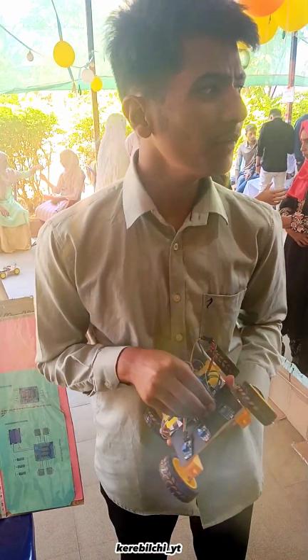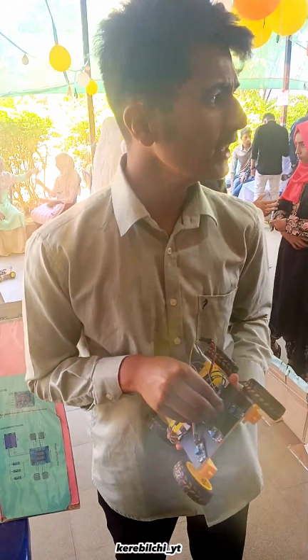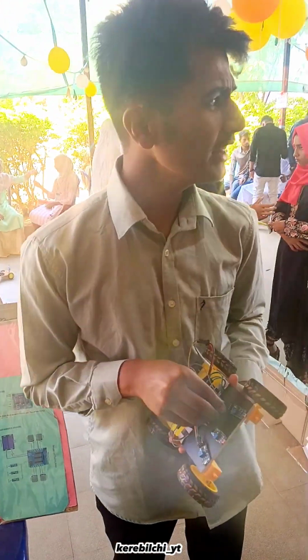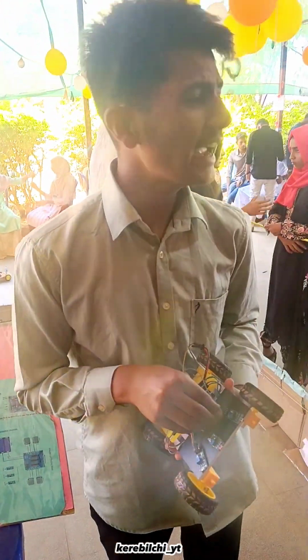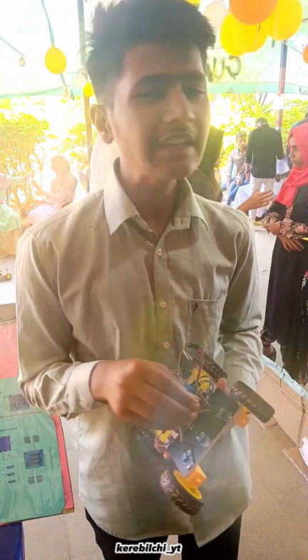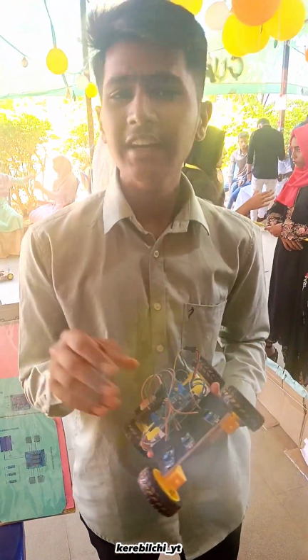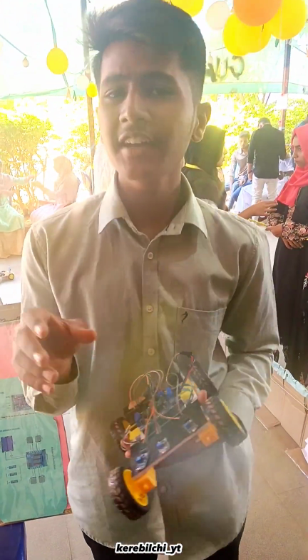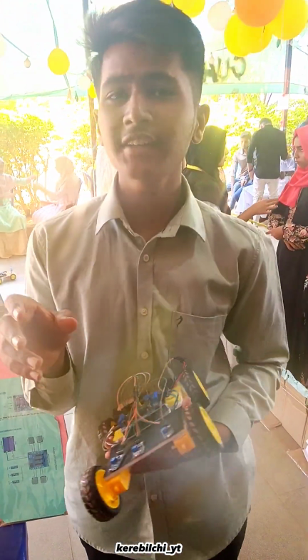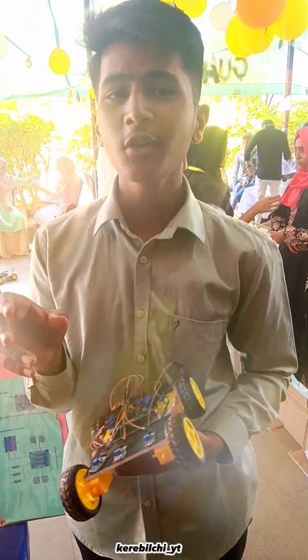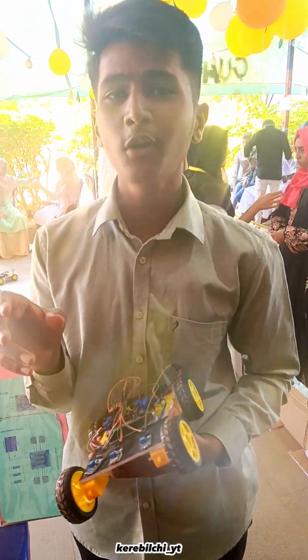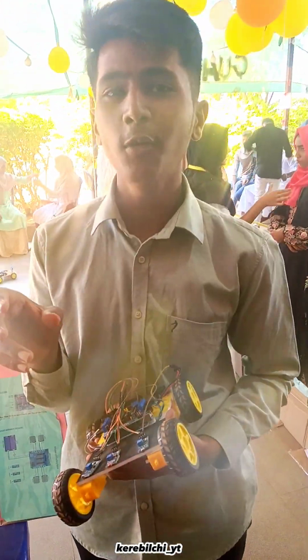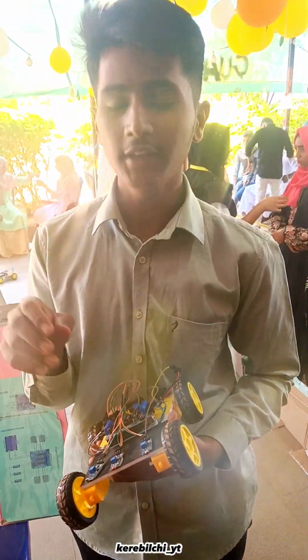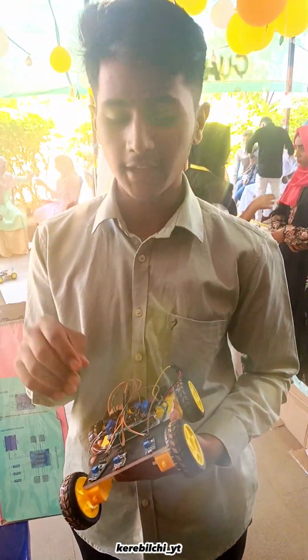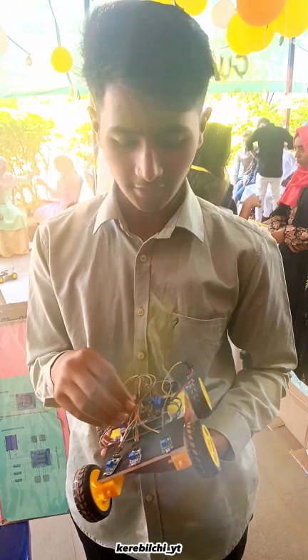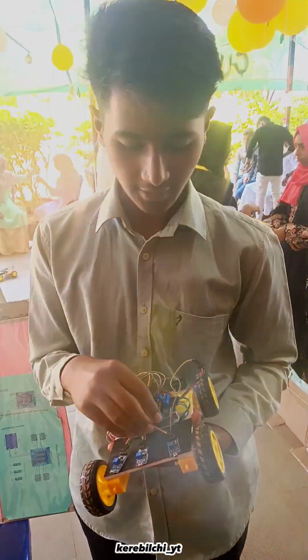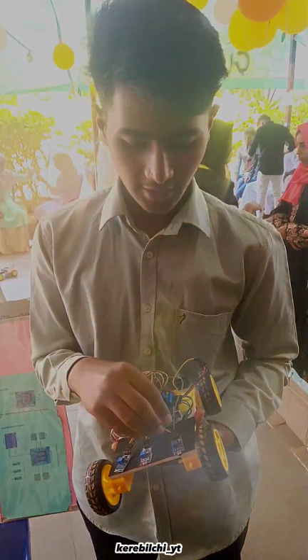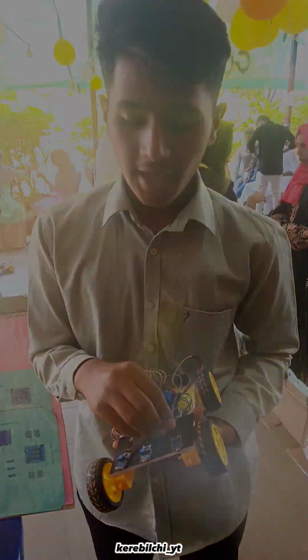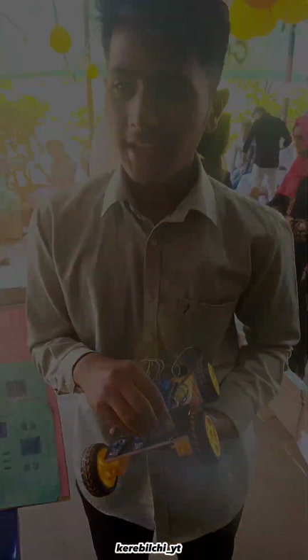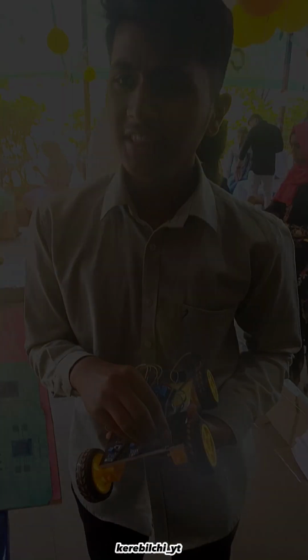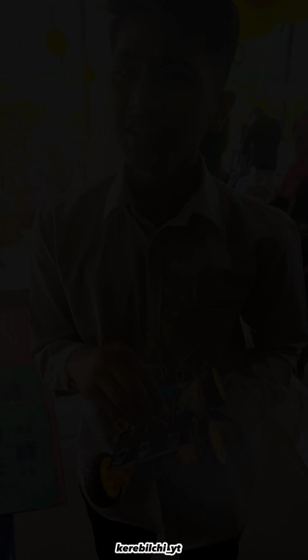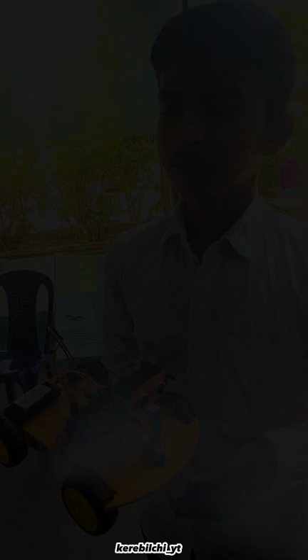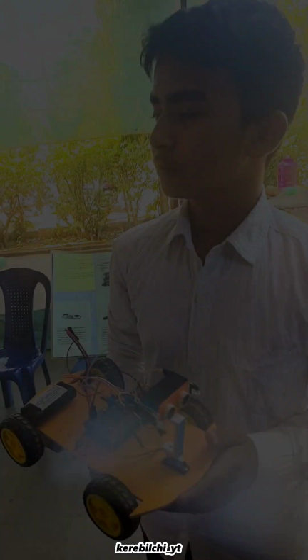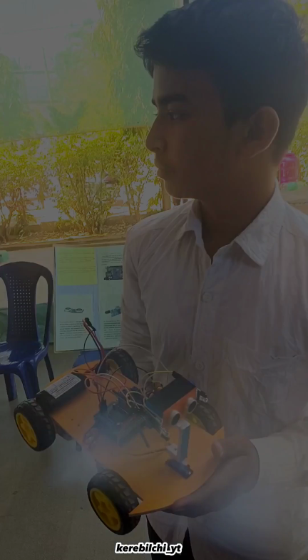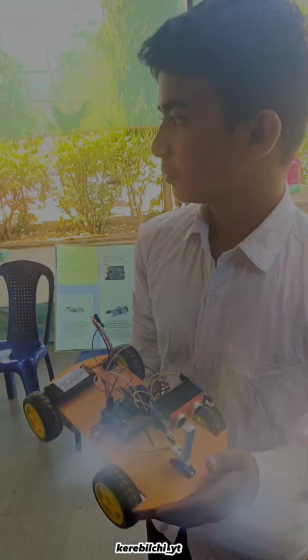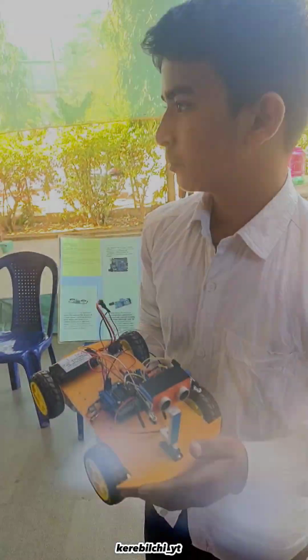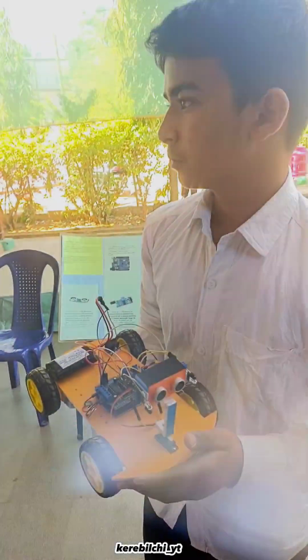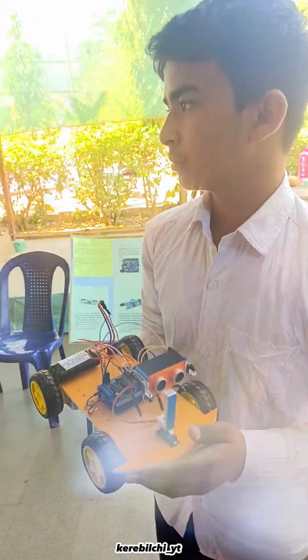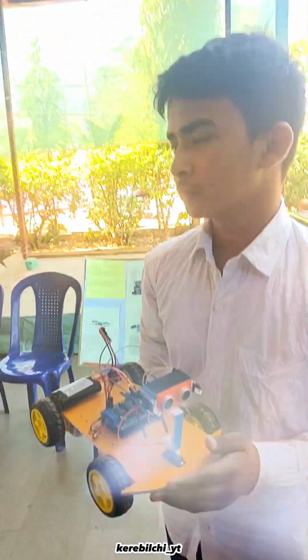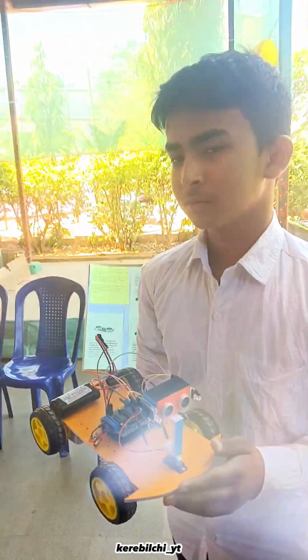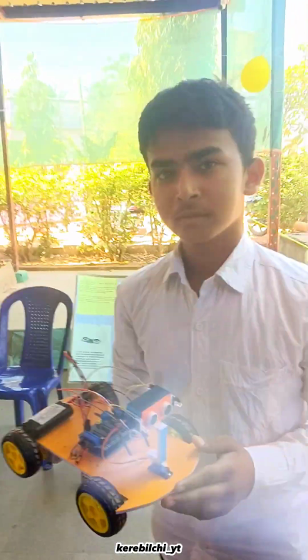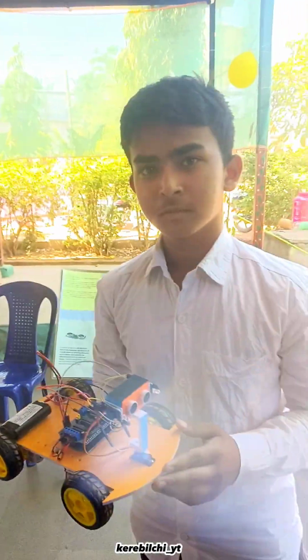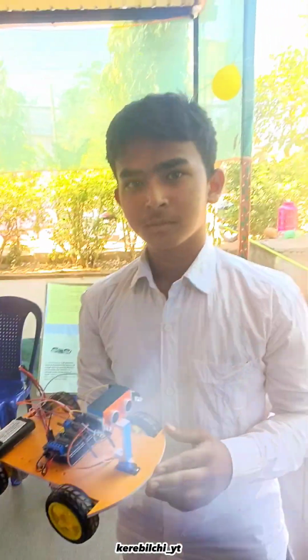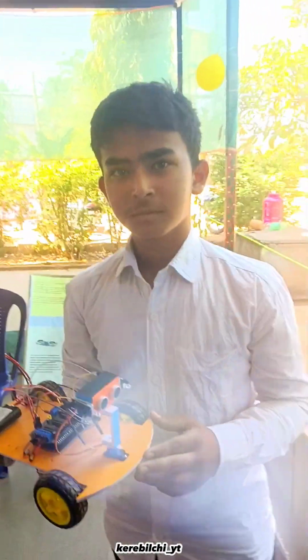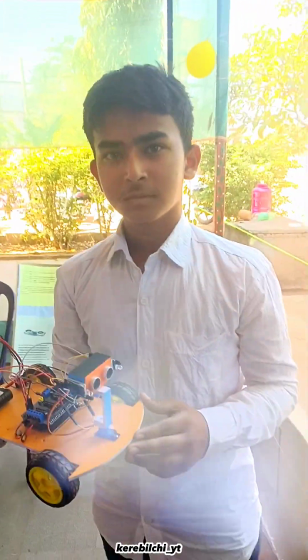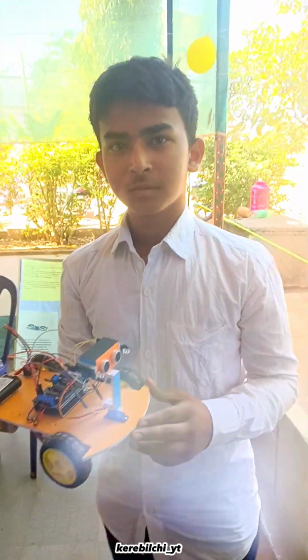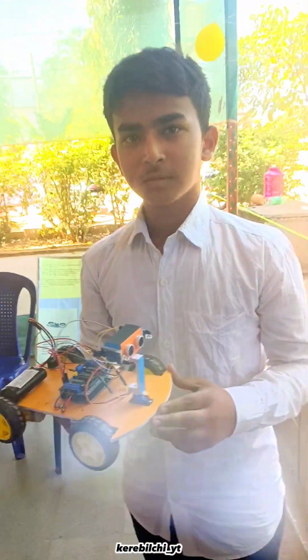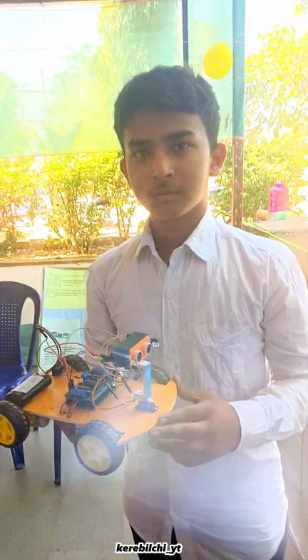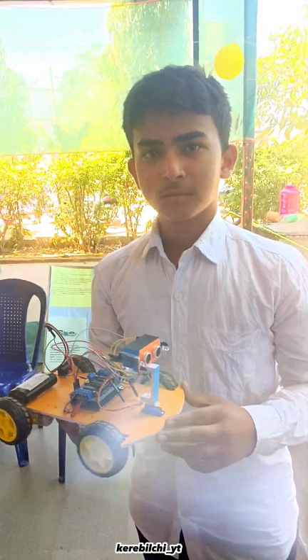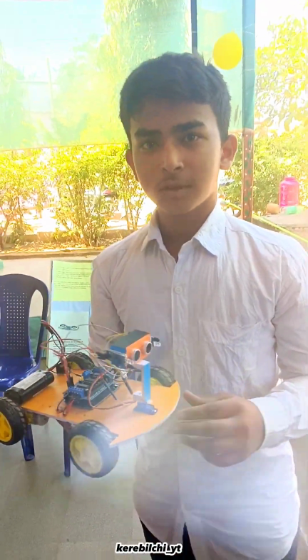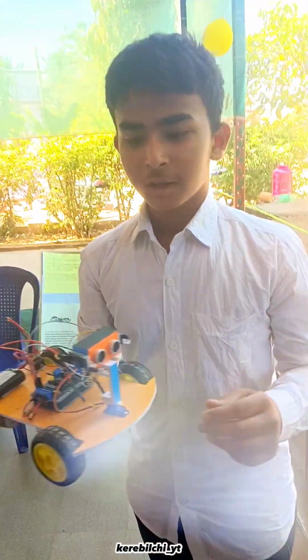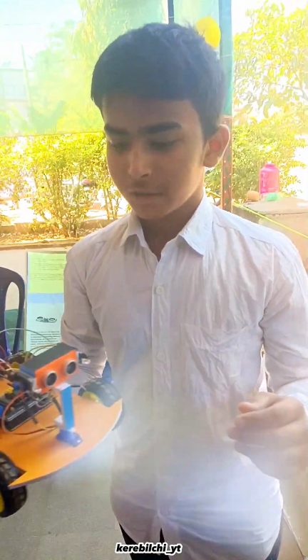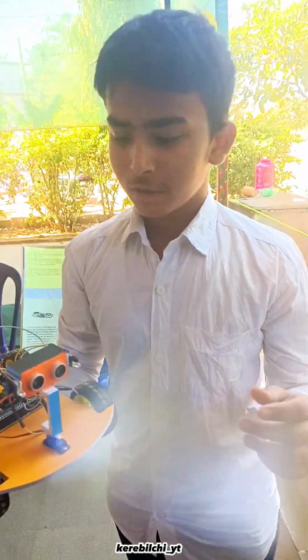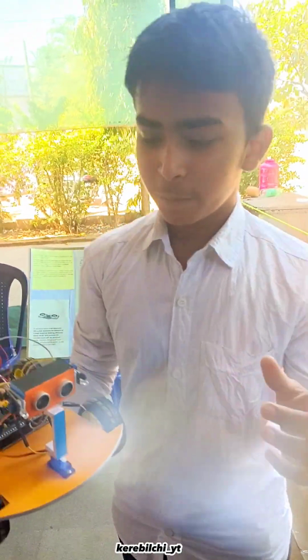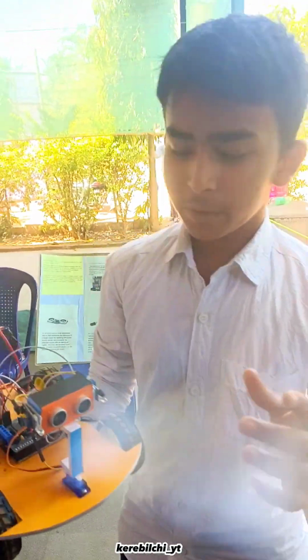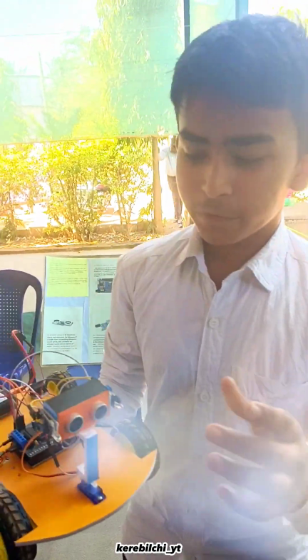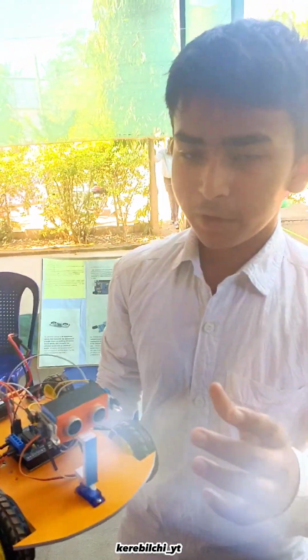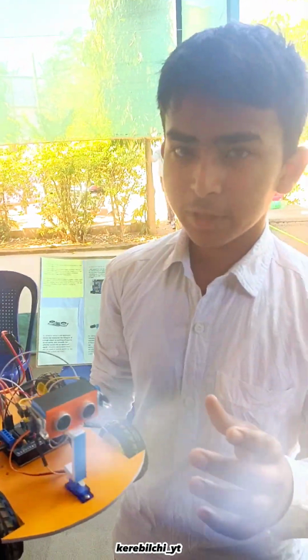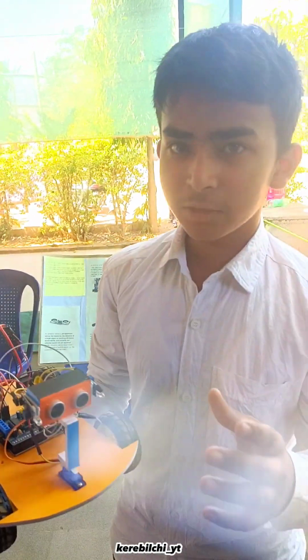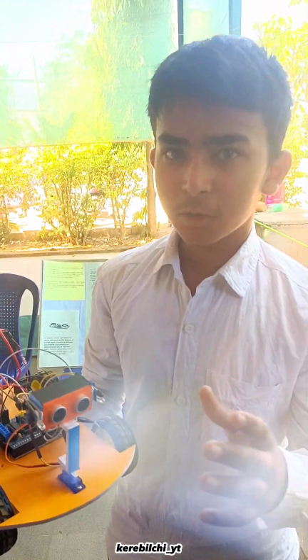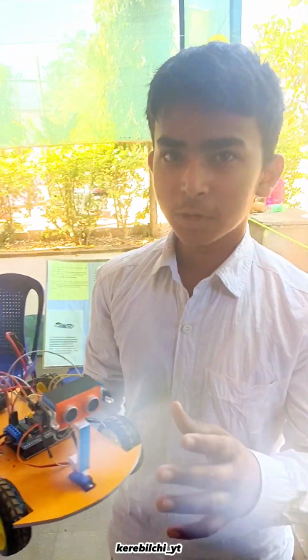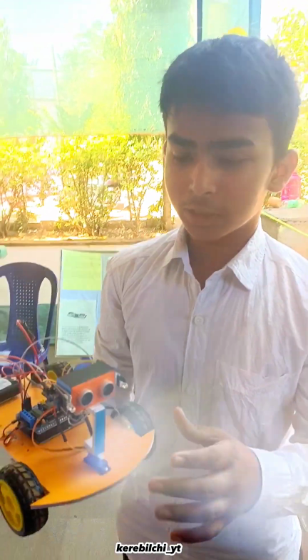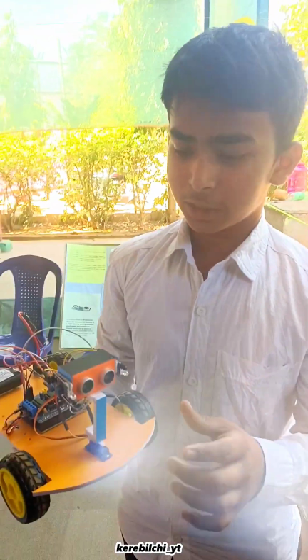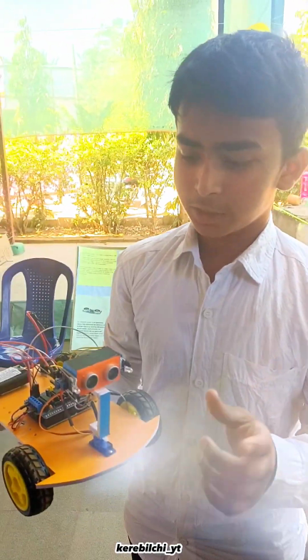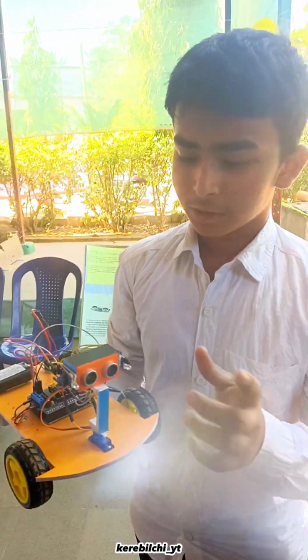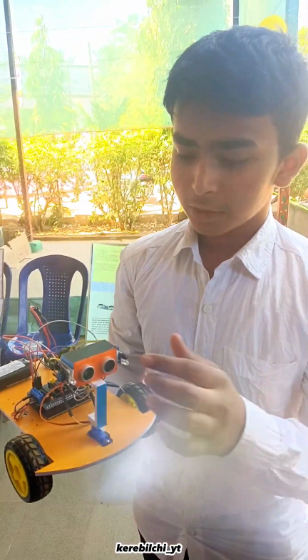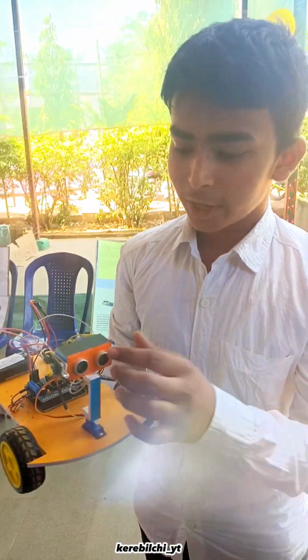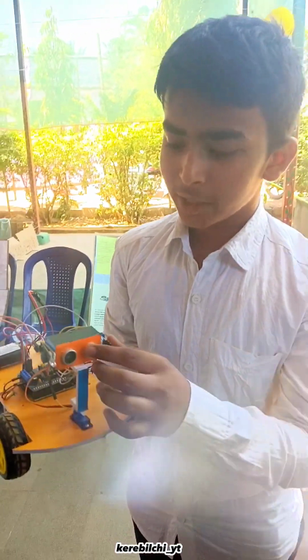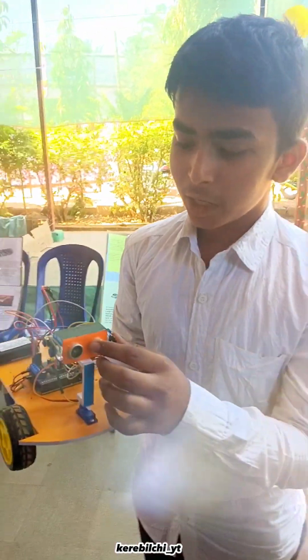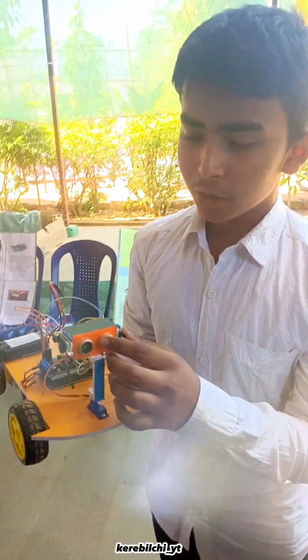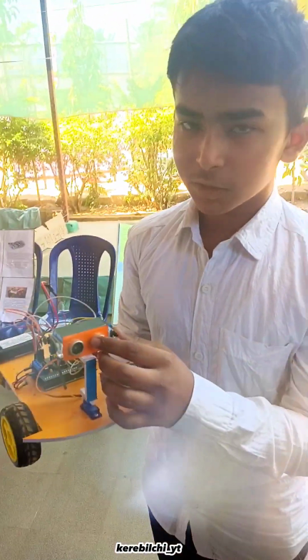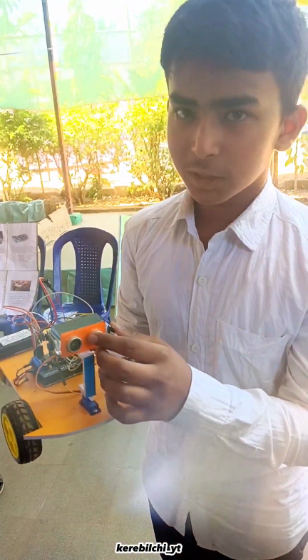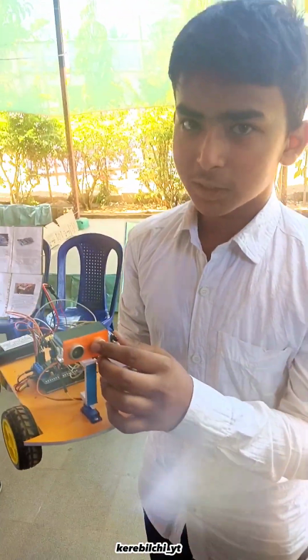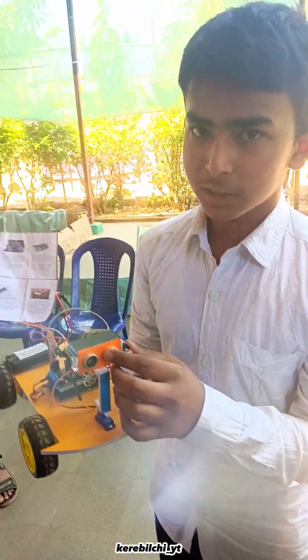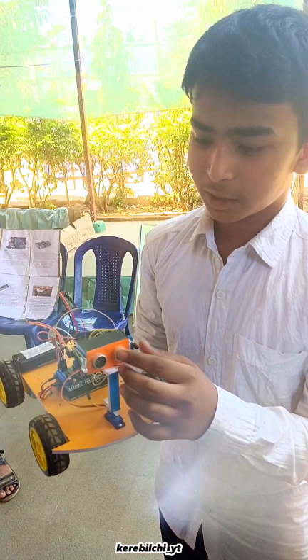What can you do with a light detecting robot? I am following the robot — it's an ultra-sensing system.